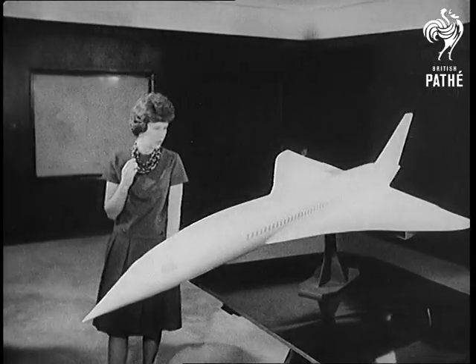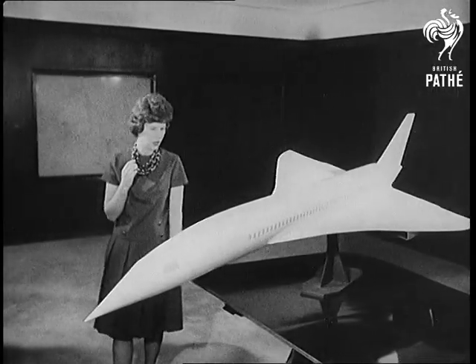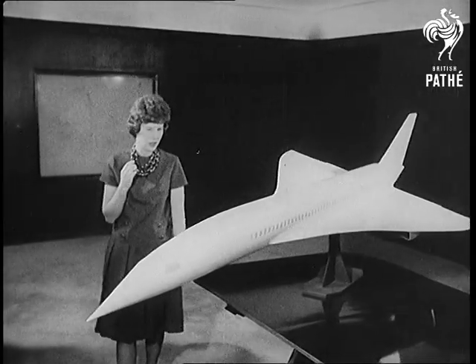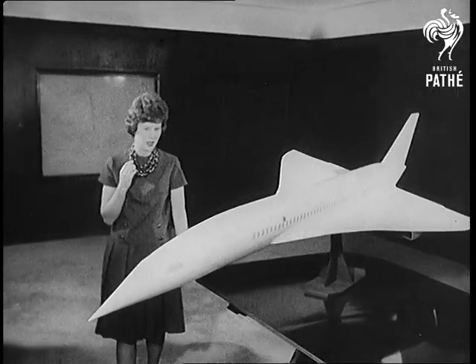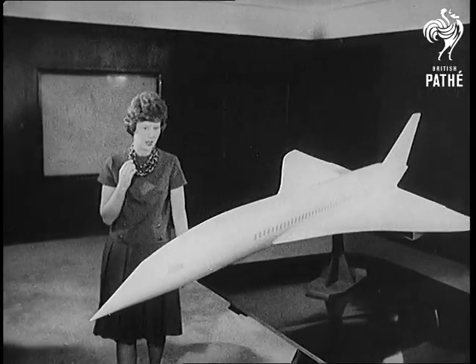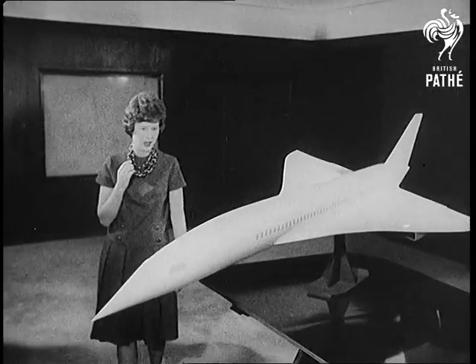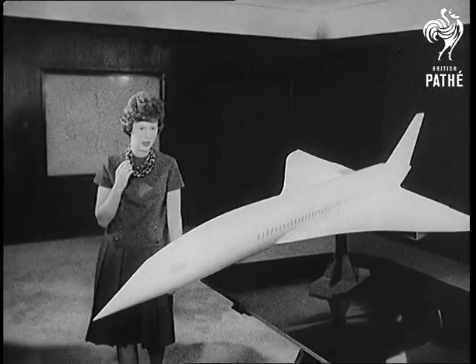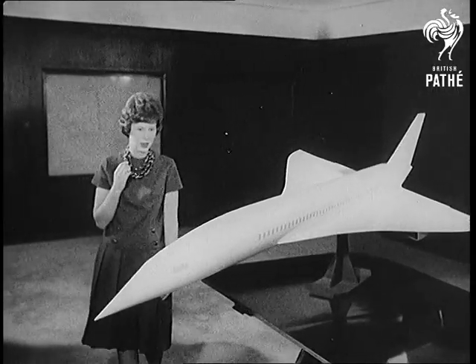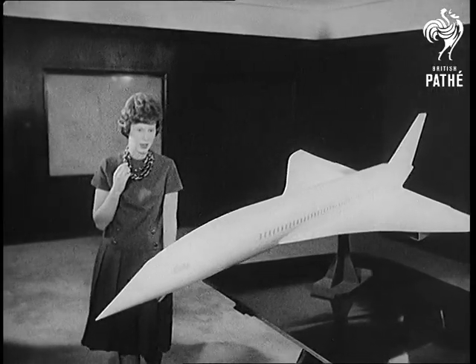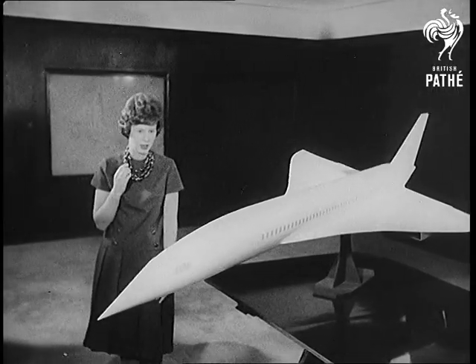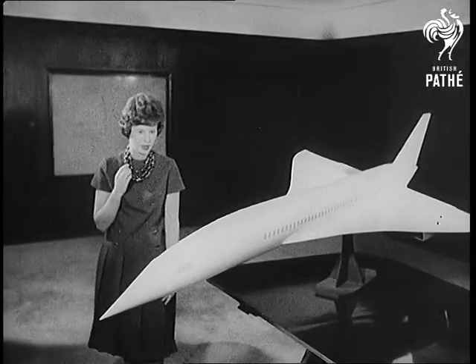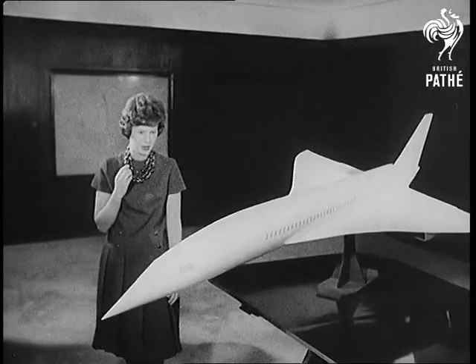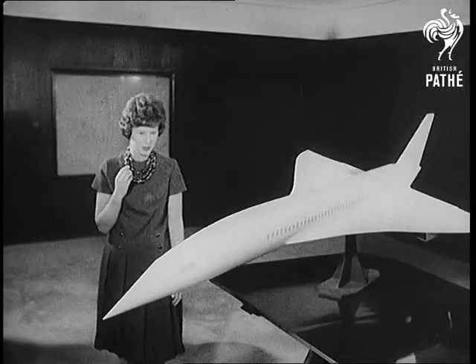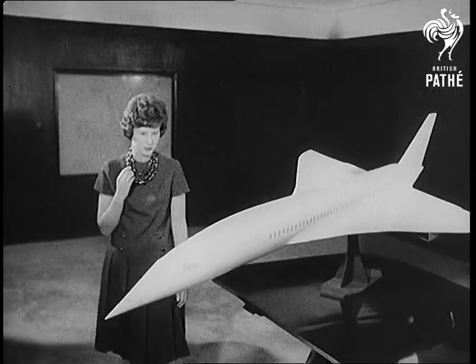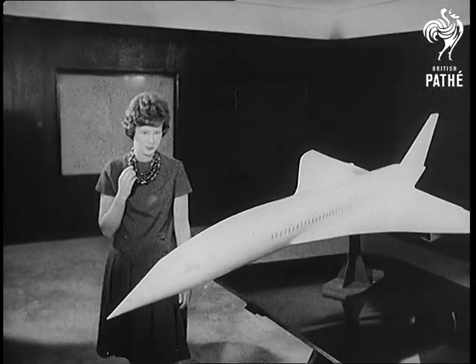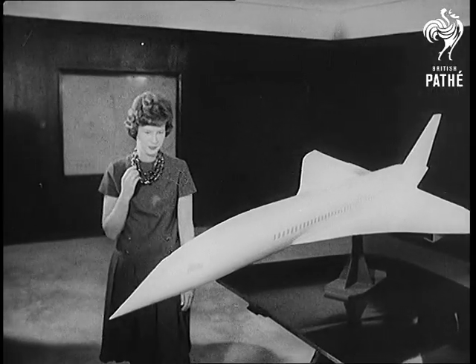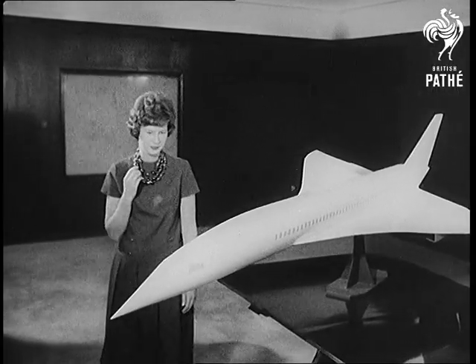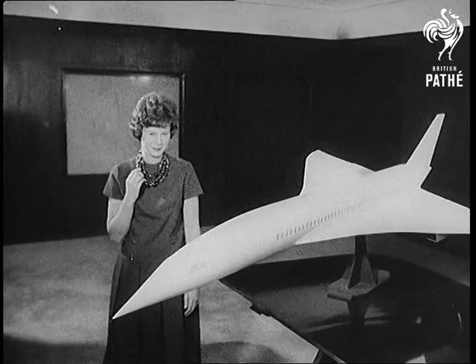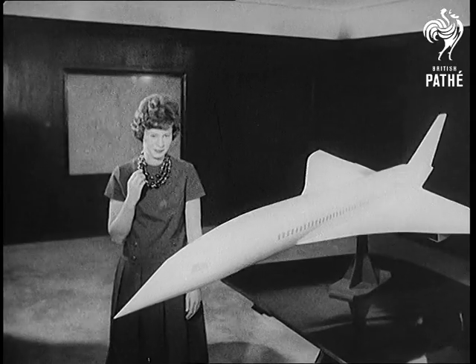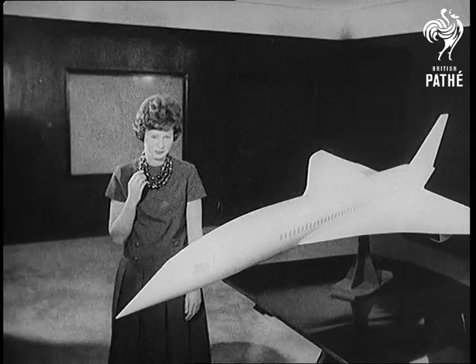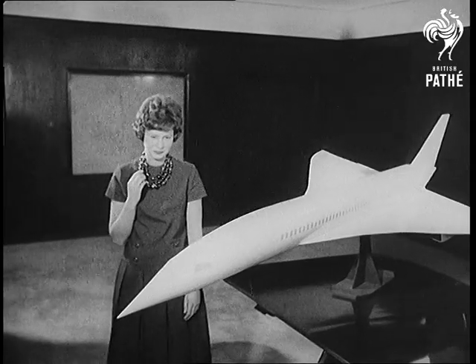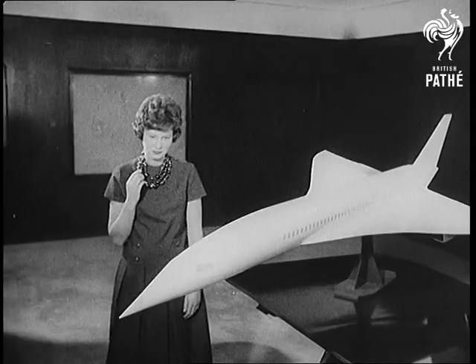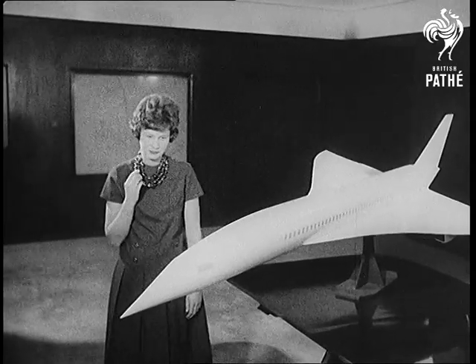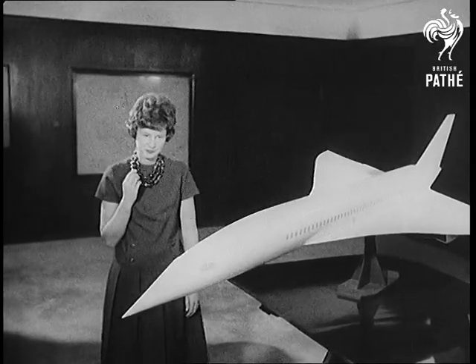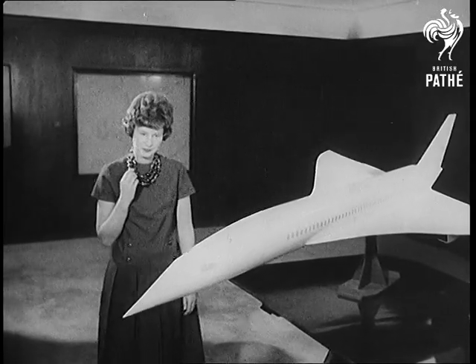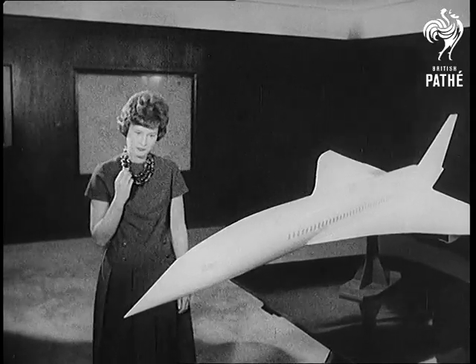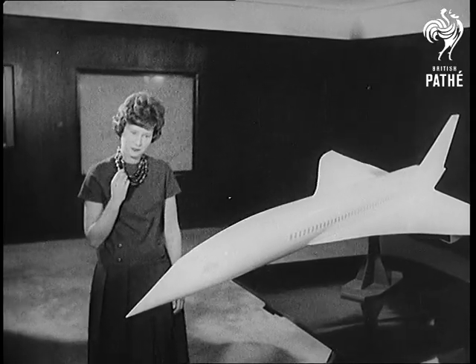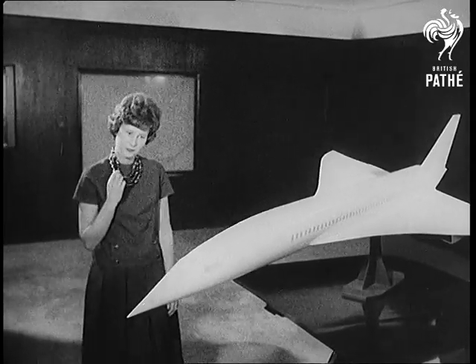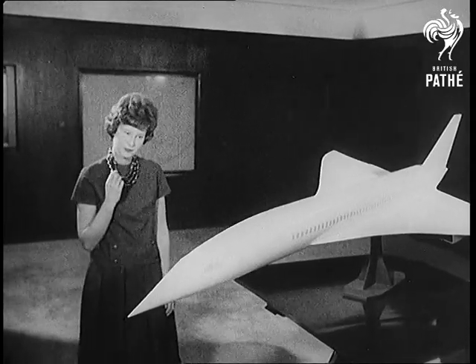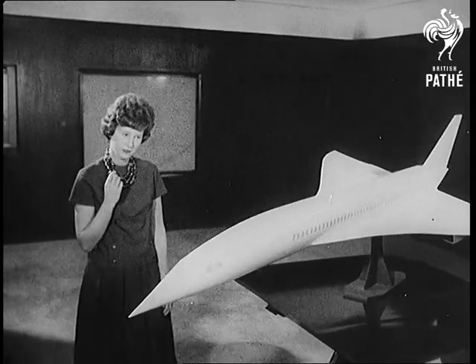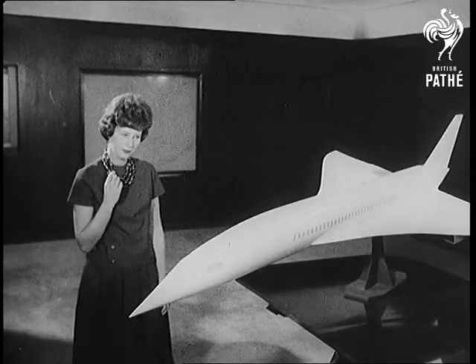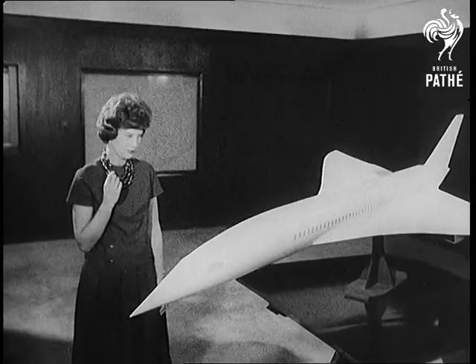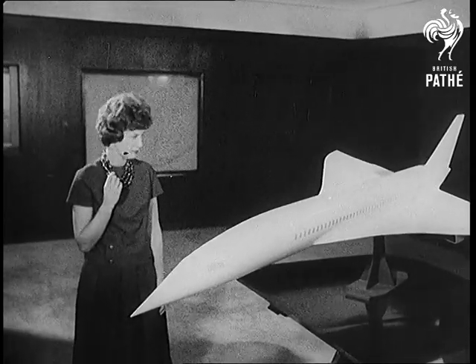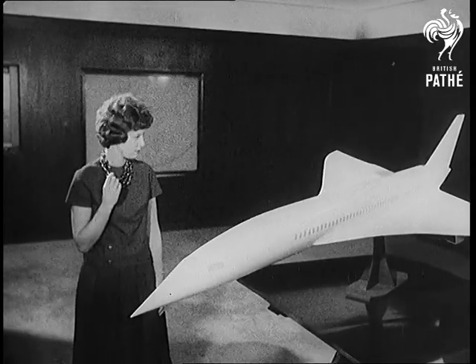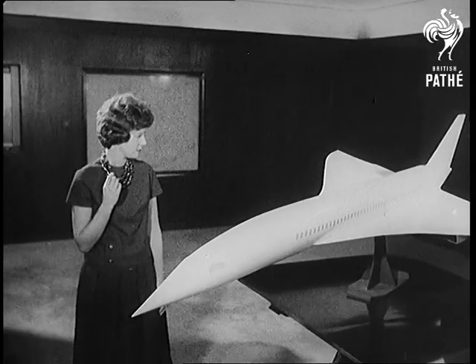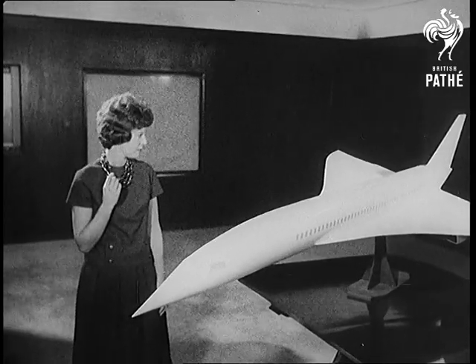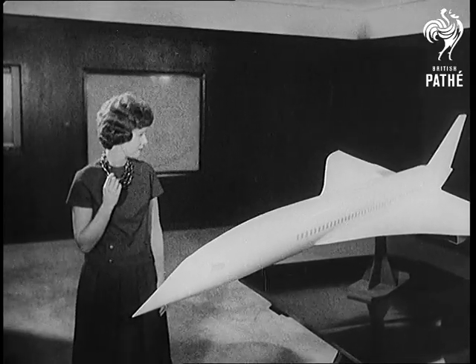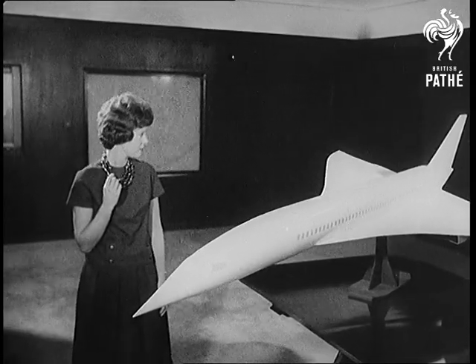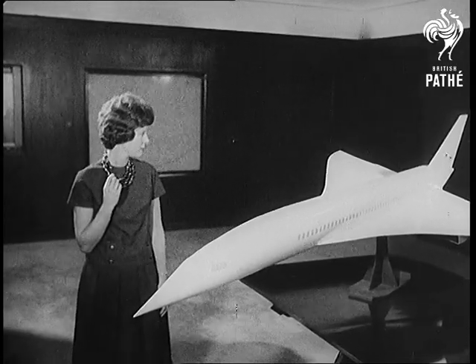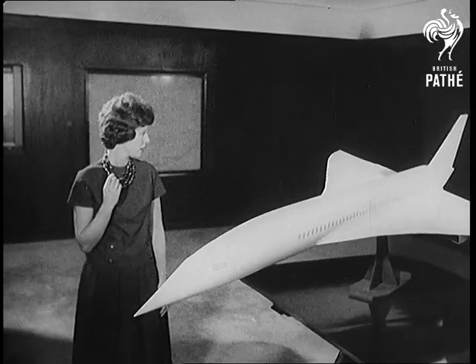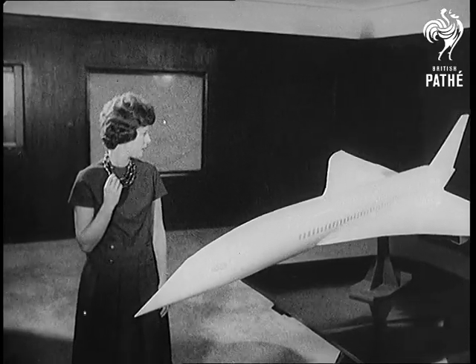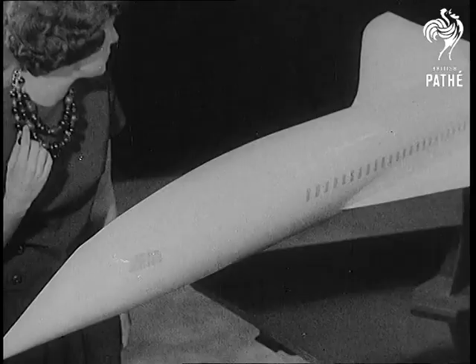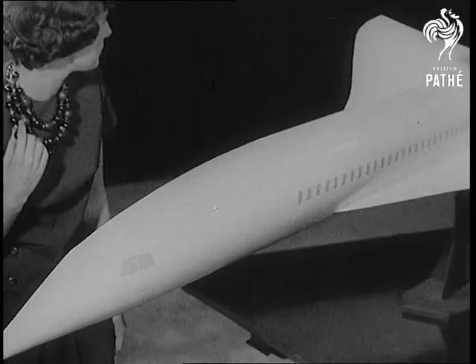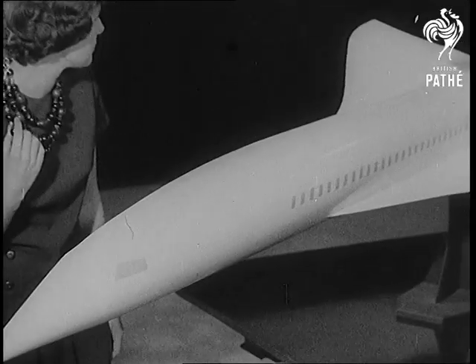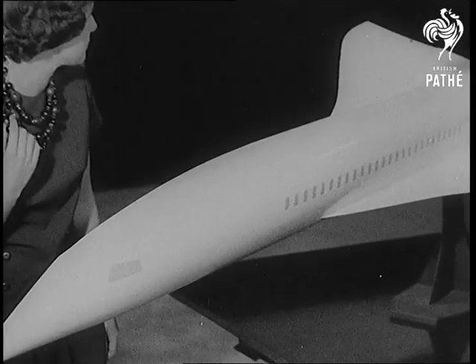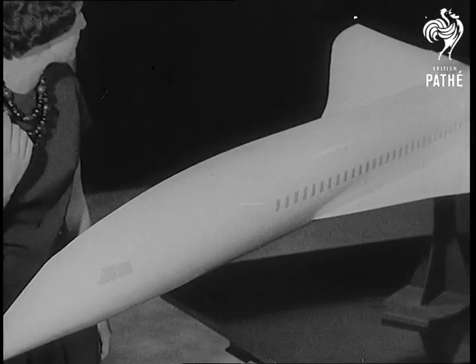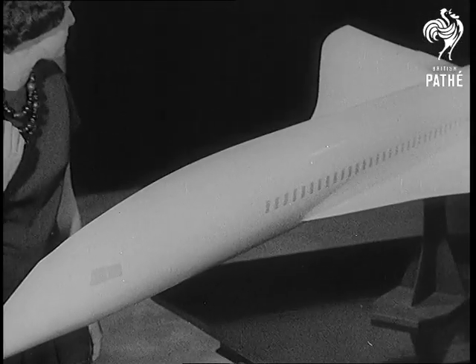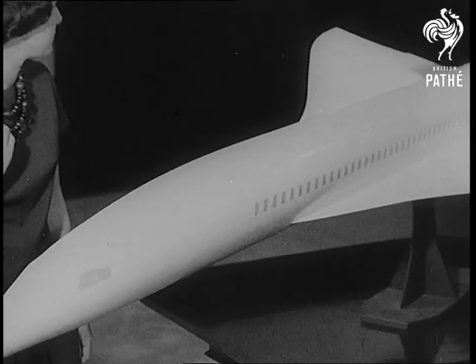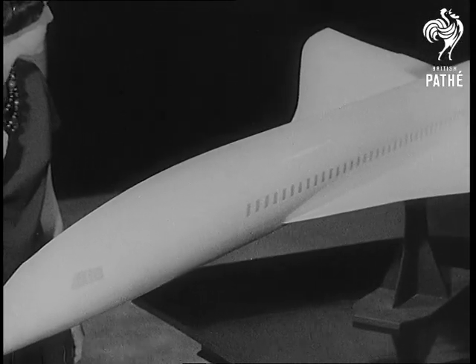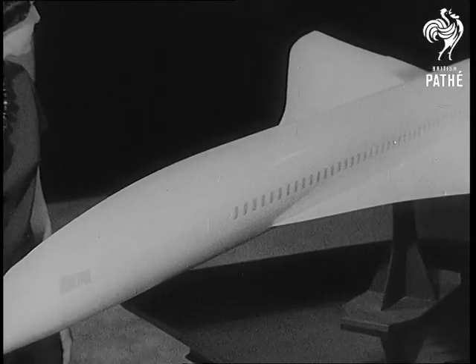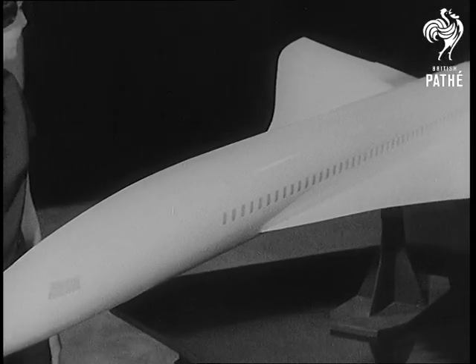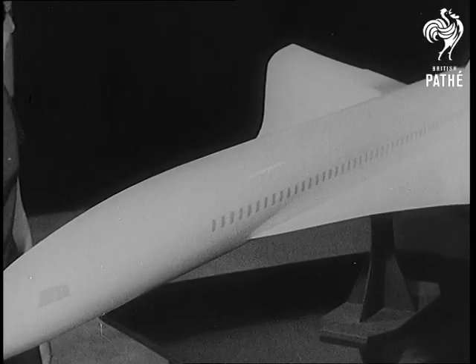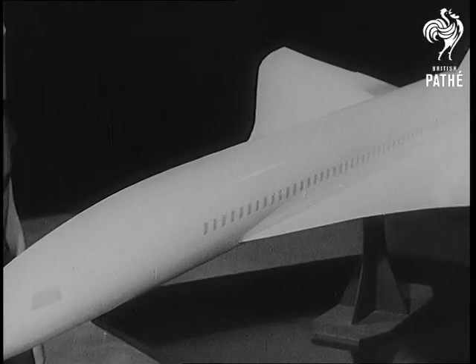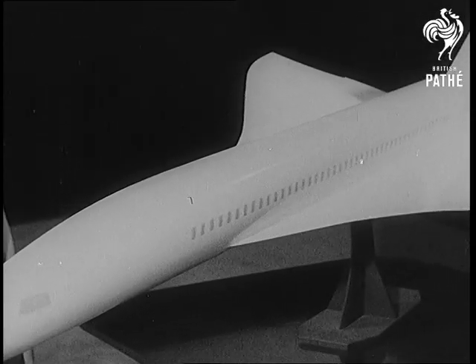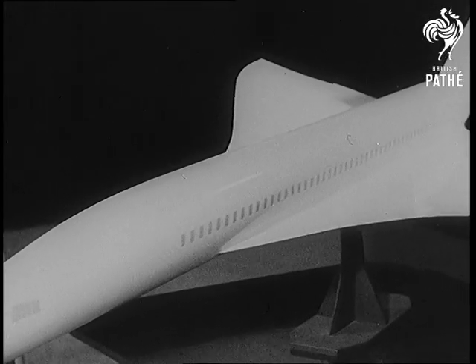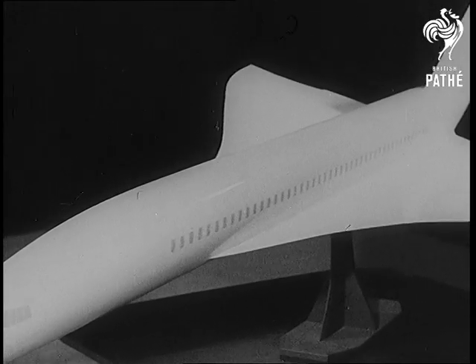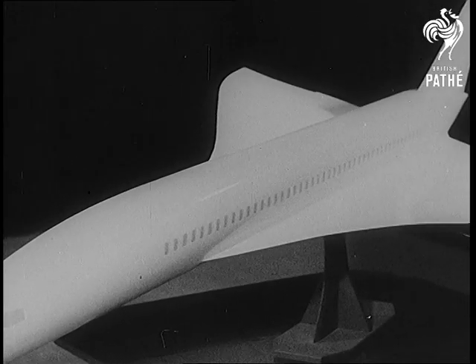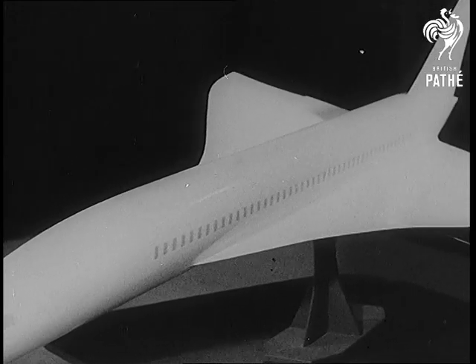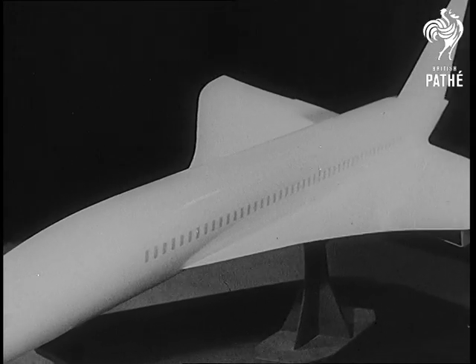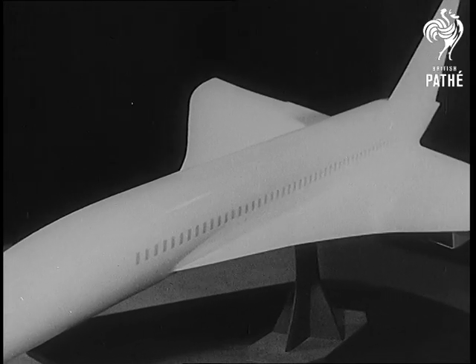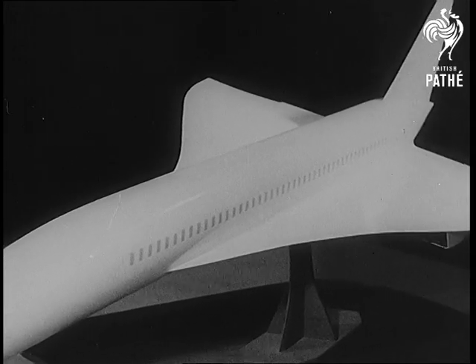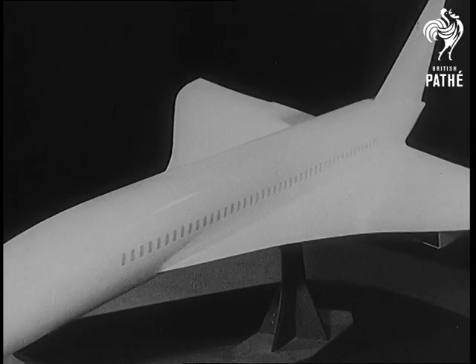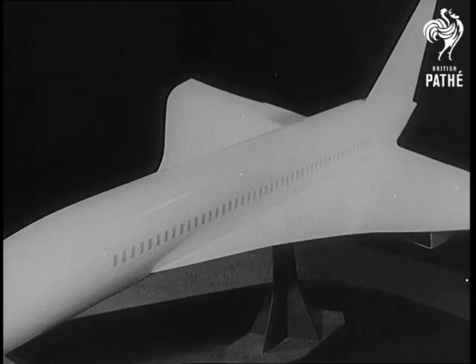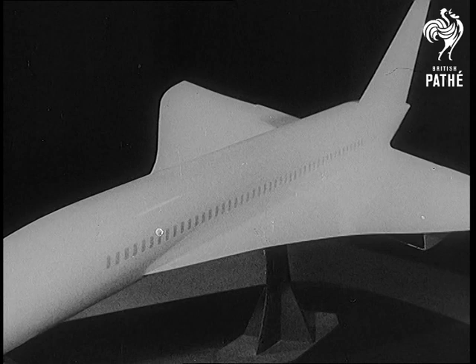A beautiful shape of things to come — a model of the Anglo-French Concorde airliner, to be carrying a hundred passengers by 1970.